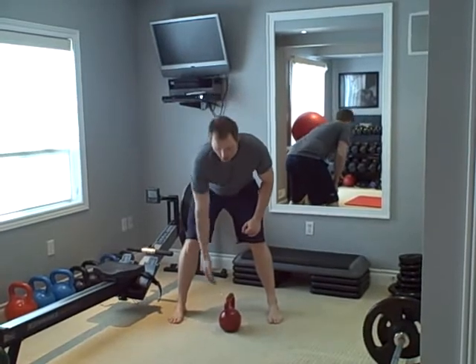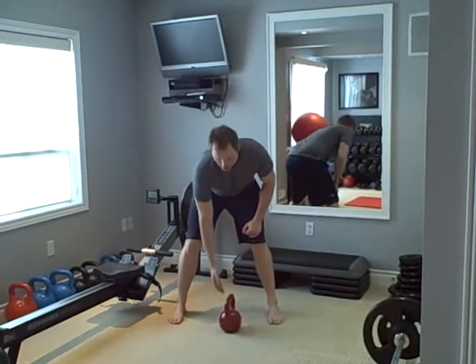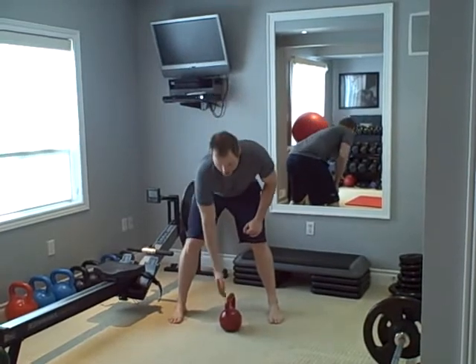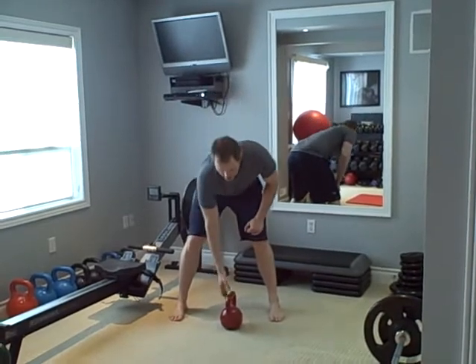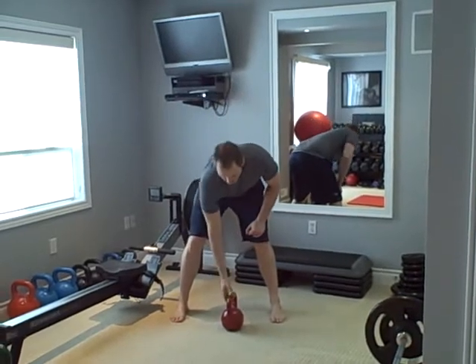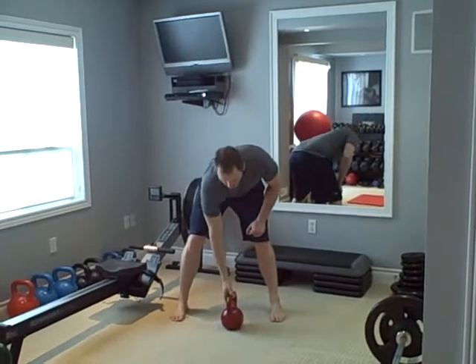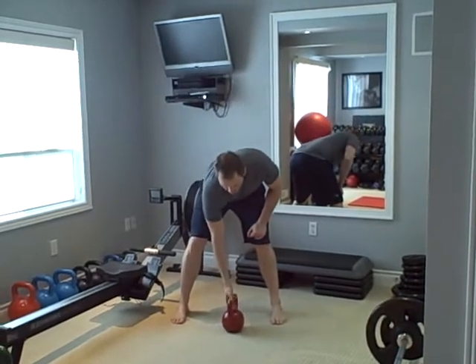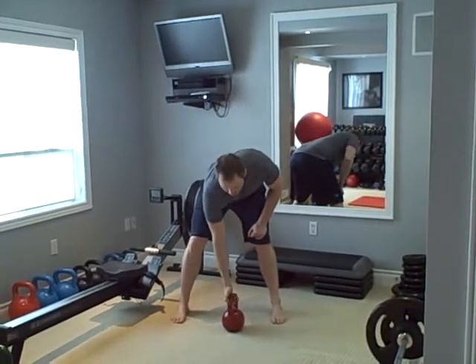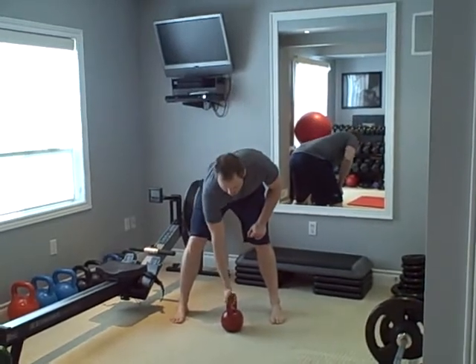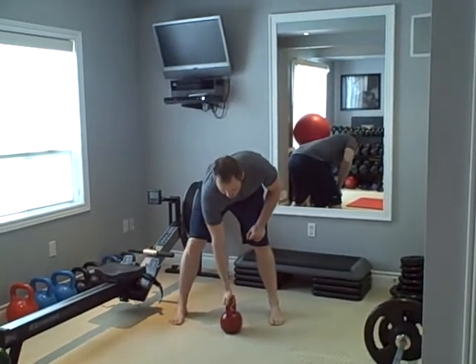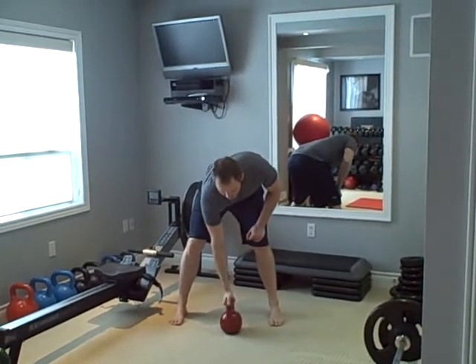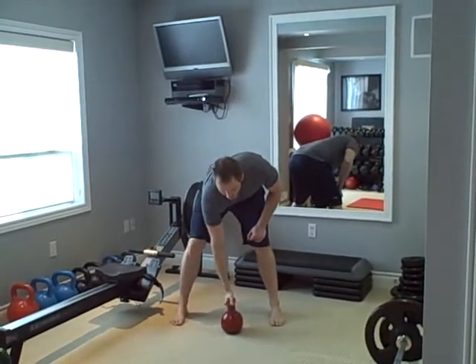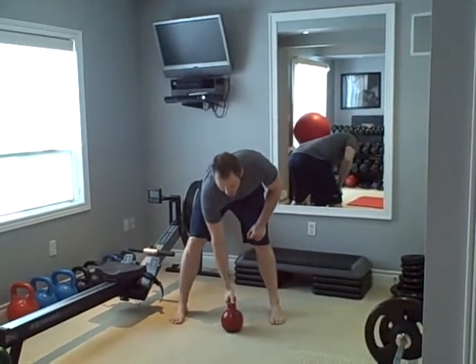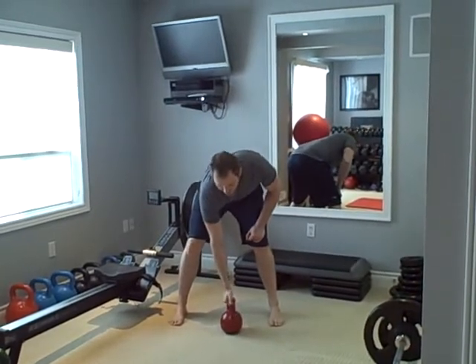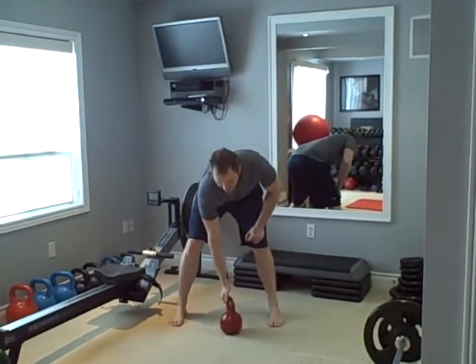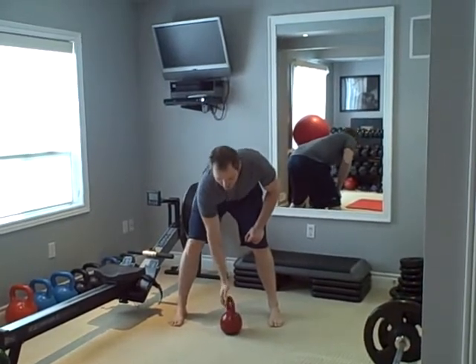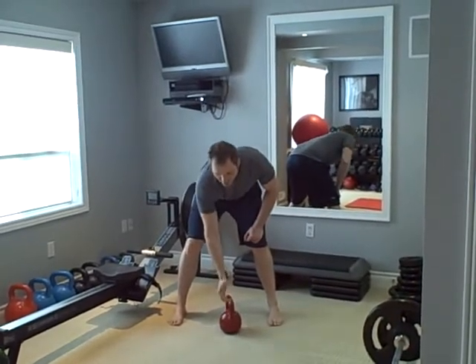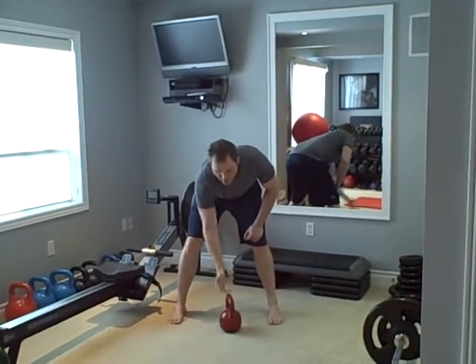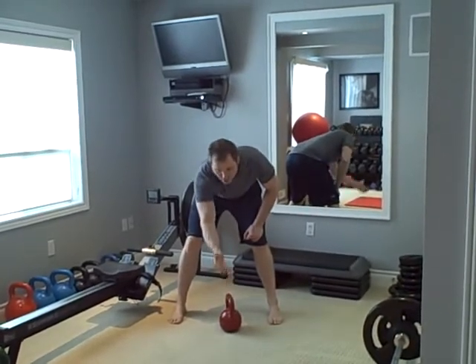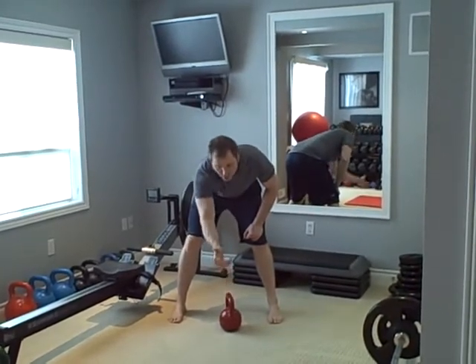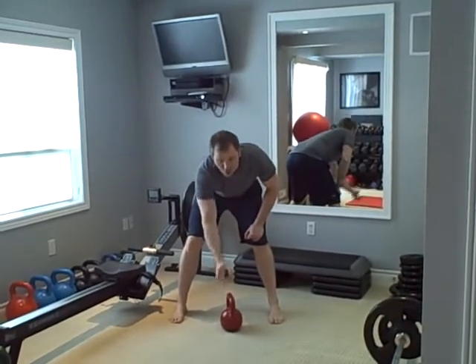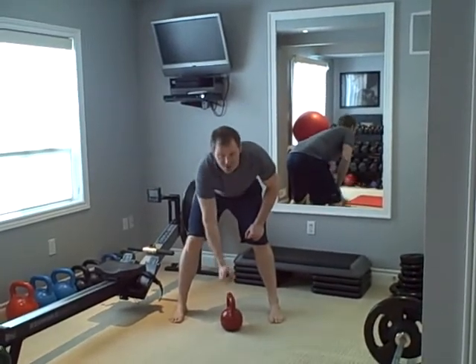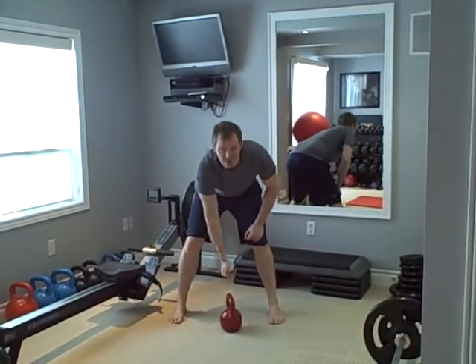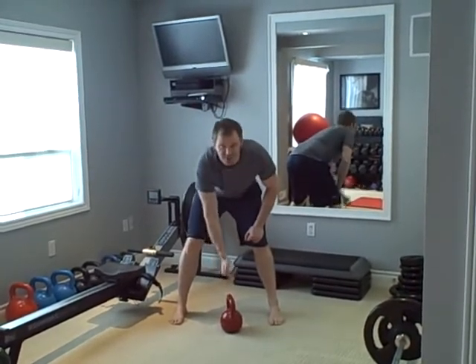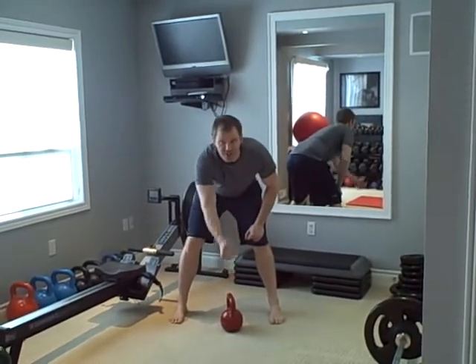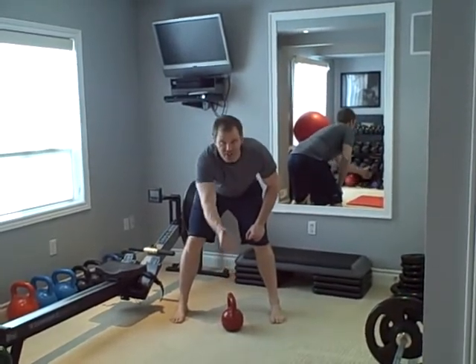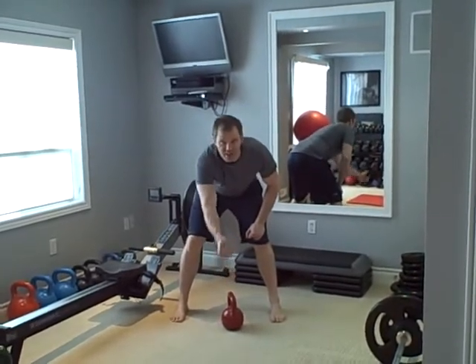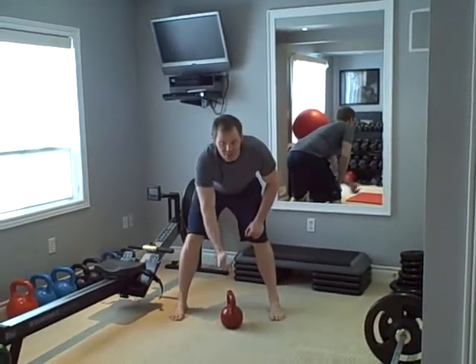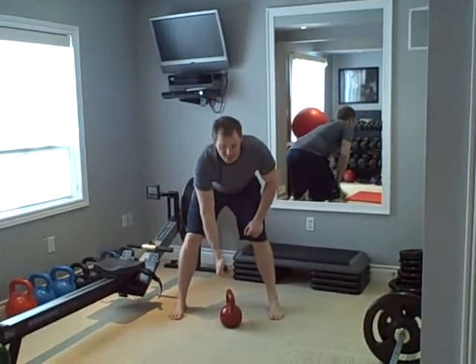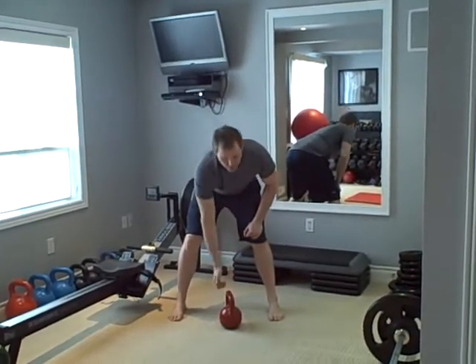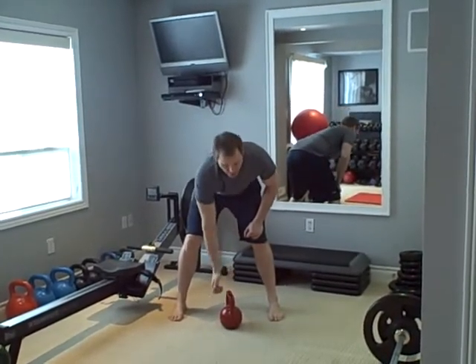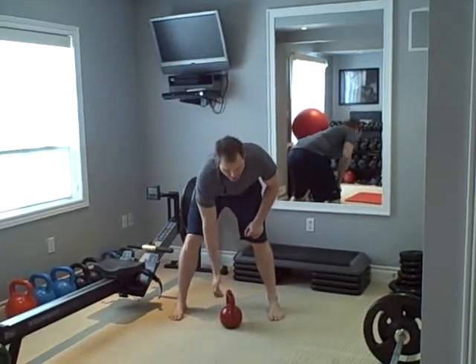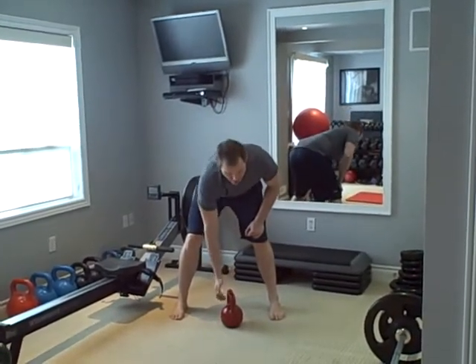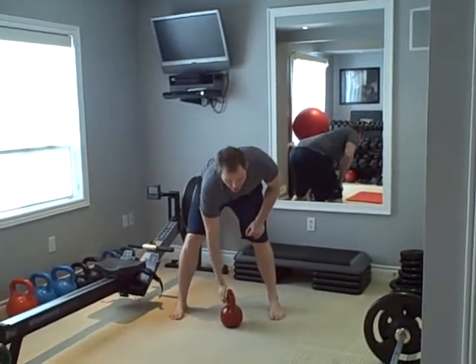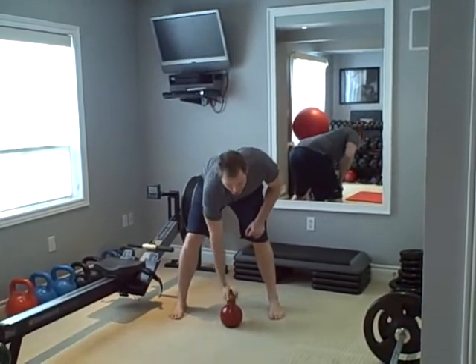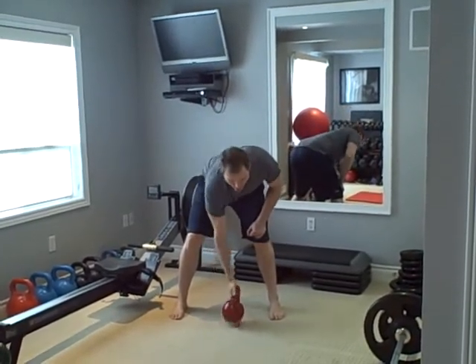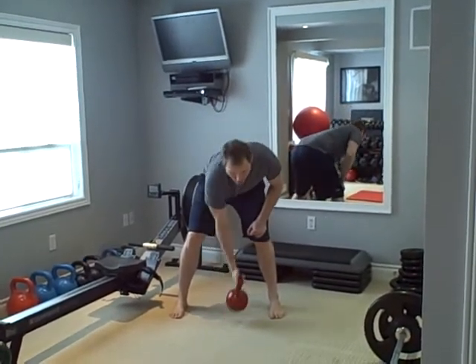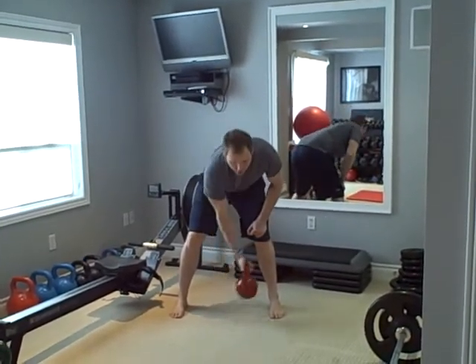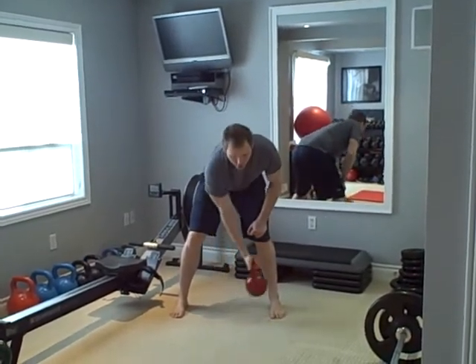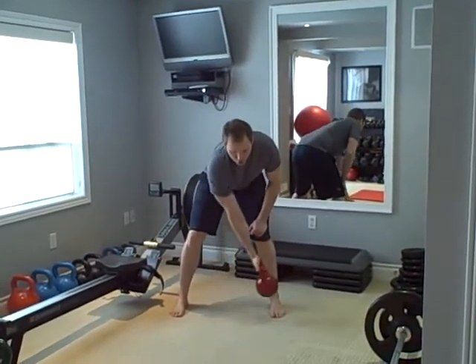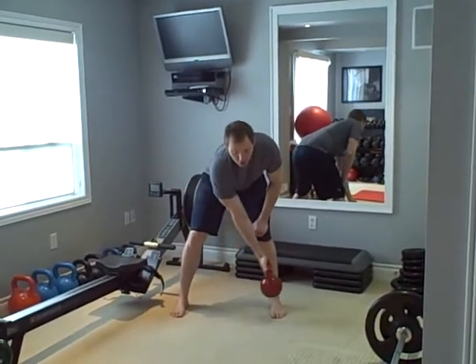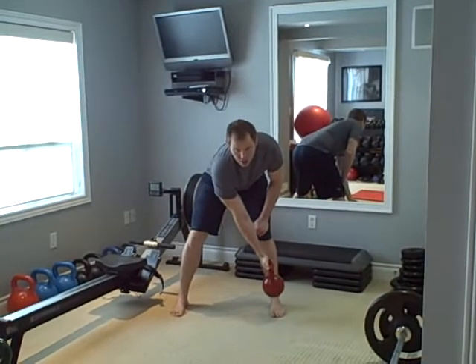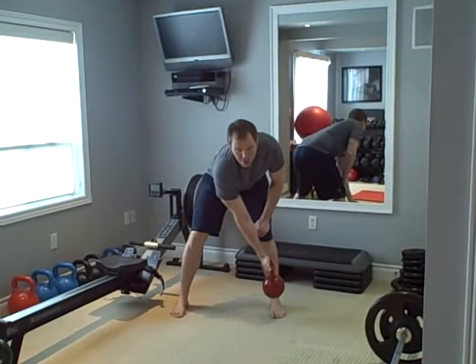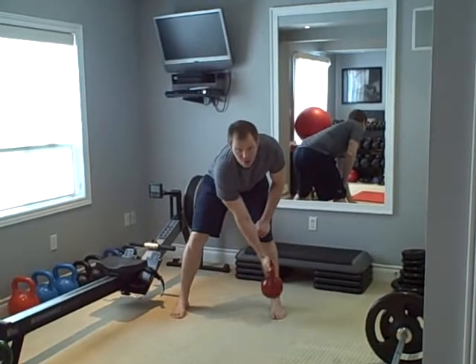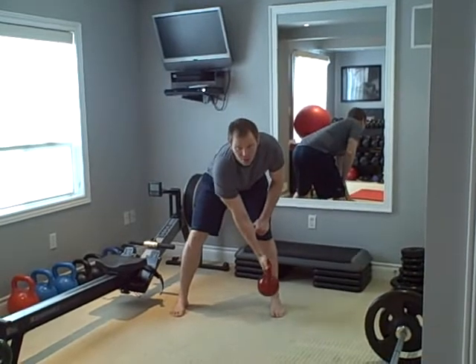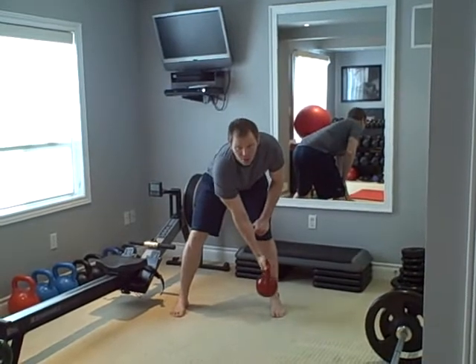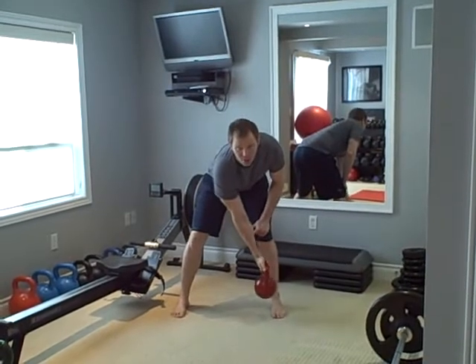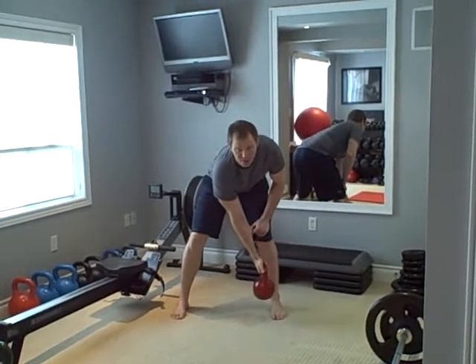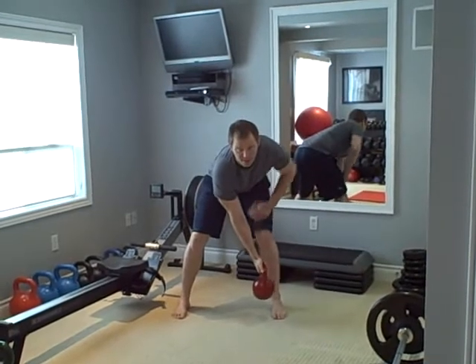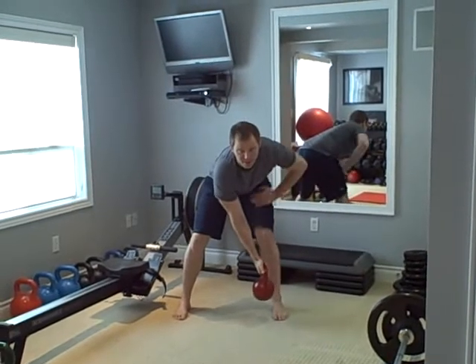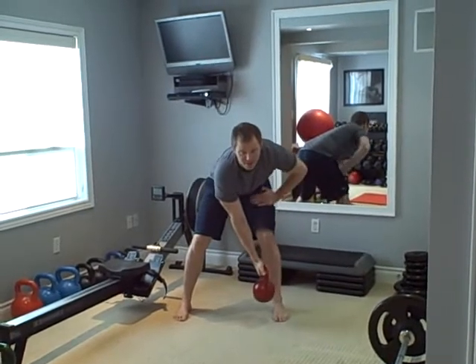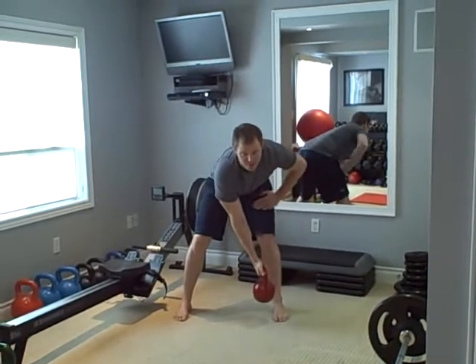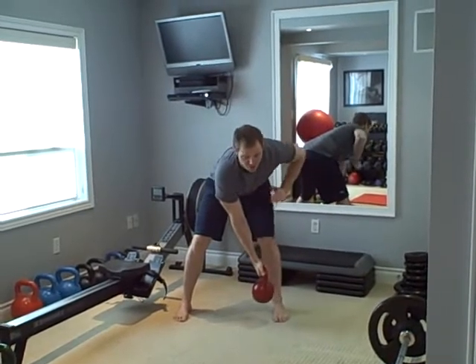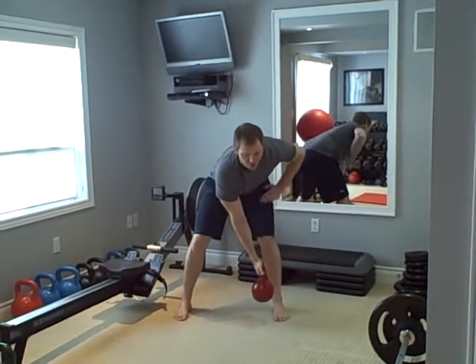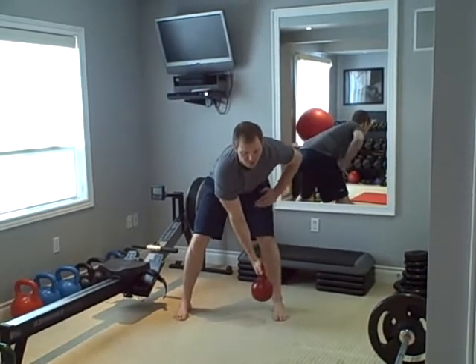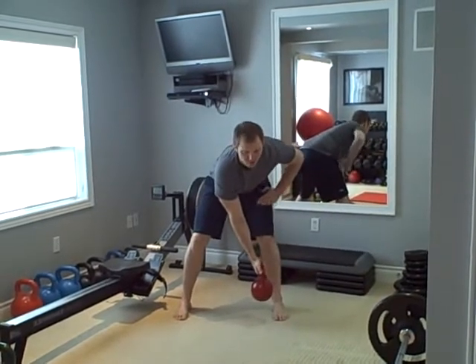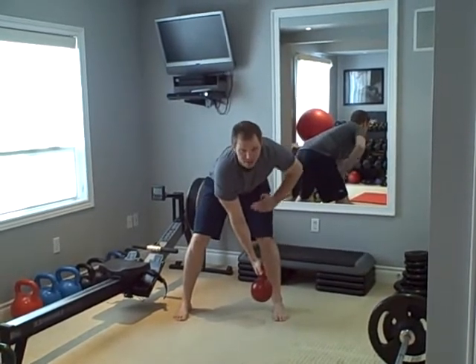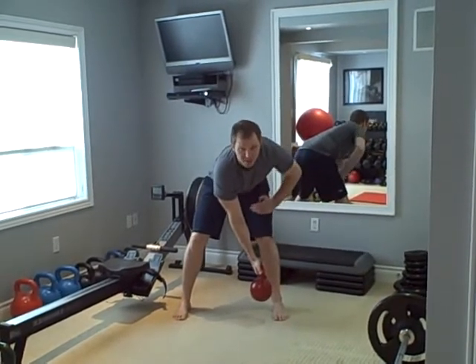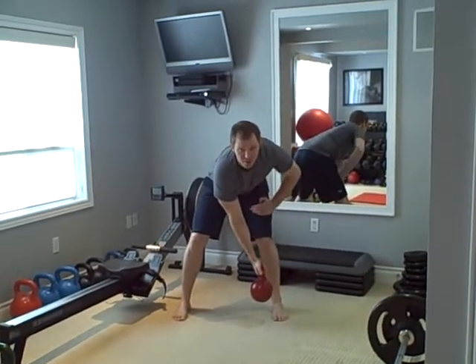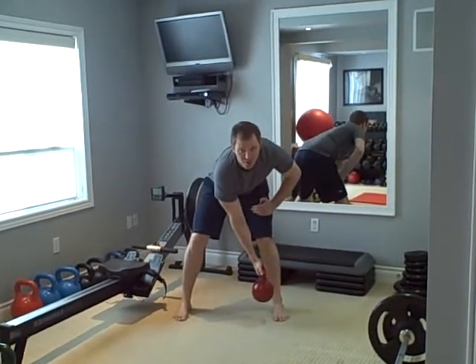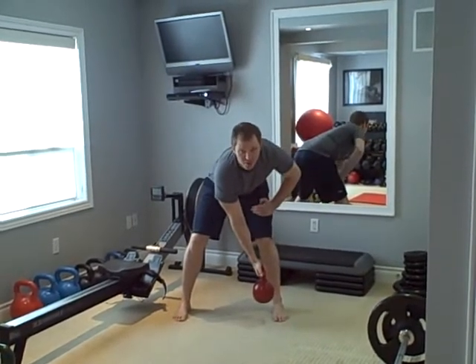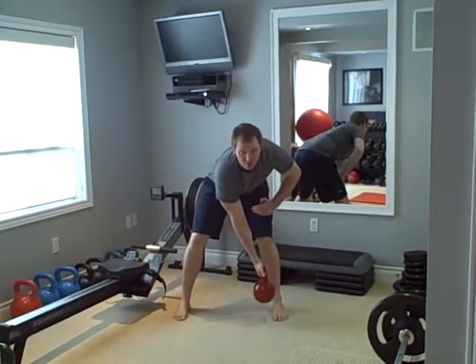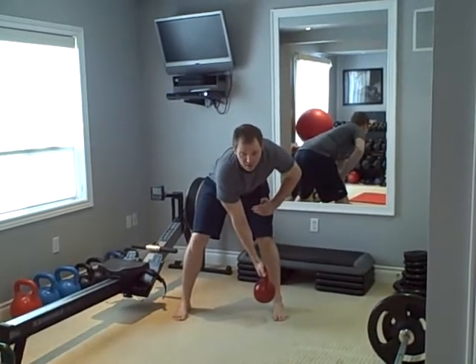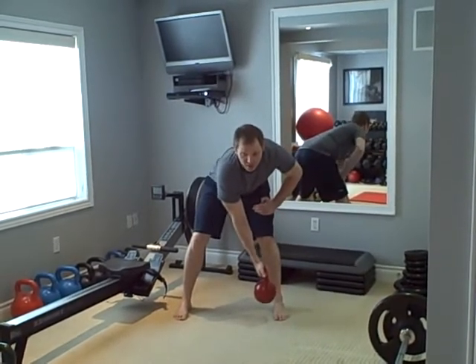You're going to be holding the kettlebell with the thumb forward, so it's a sideways grip. You're holding it across your body like this, free hand is on your thigh.